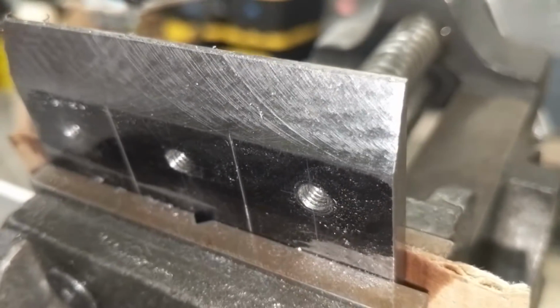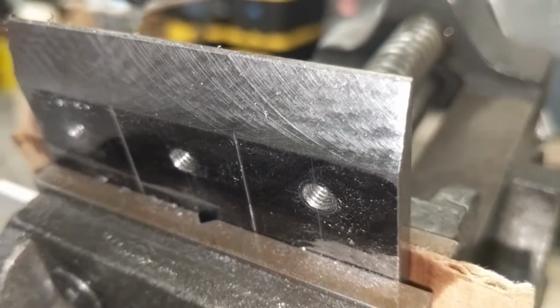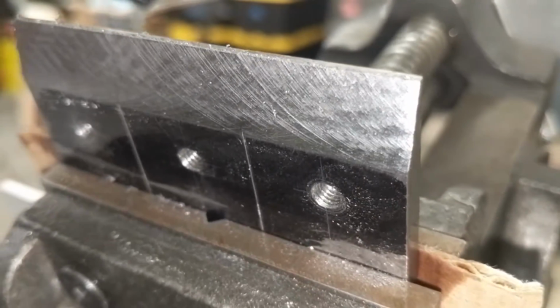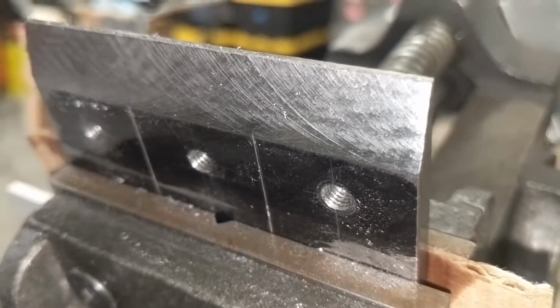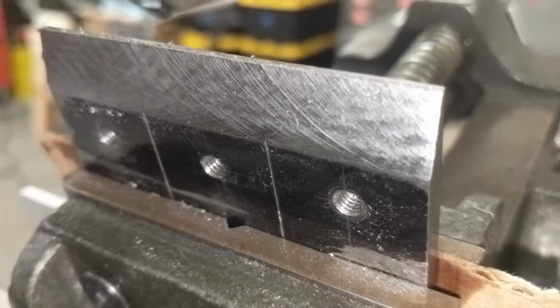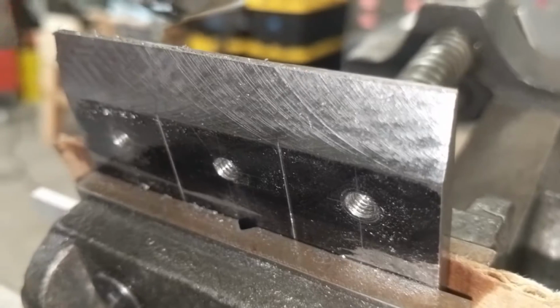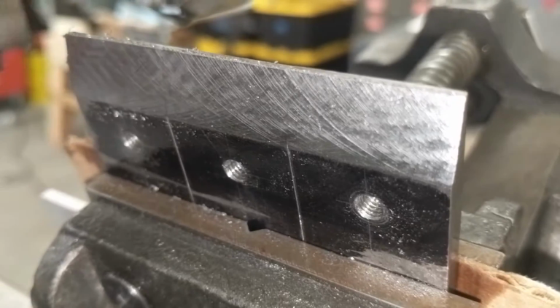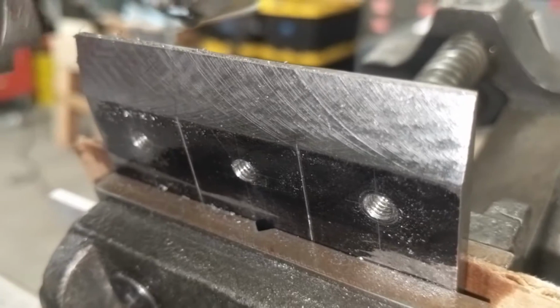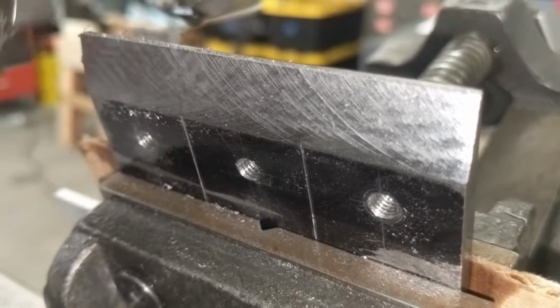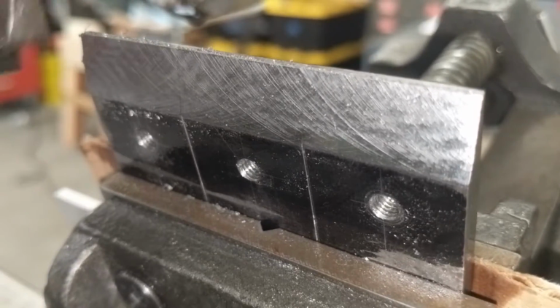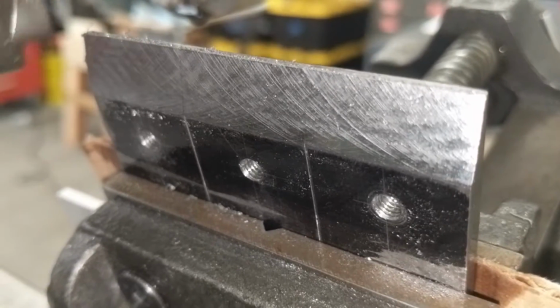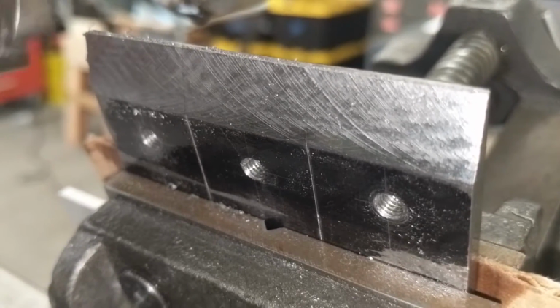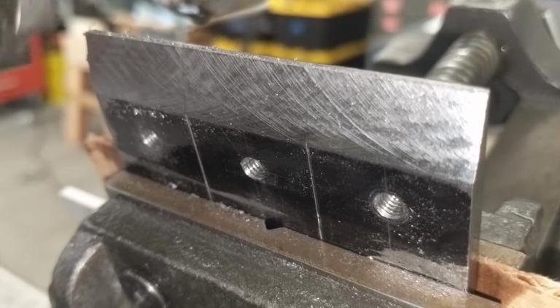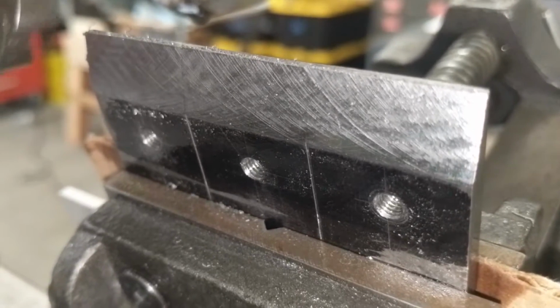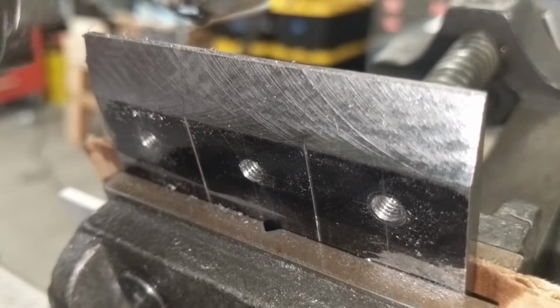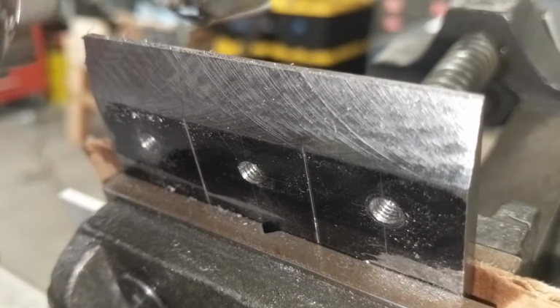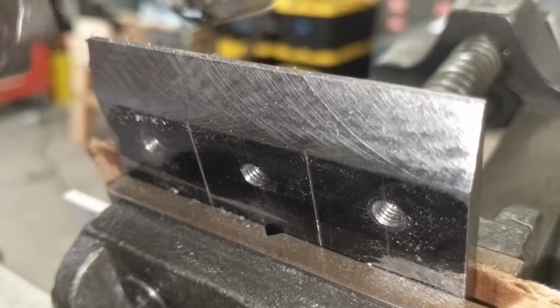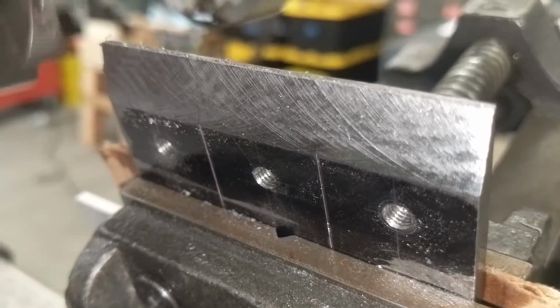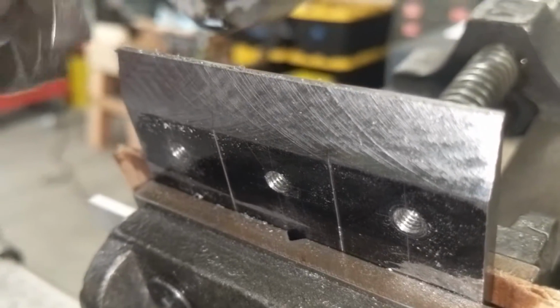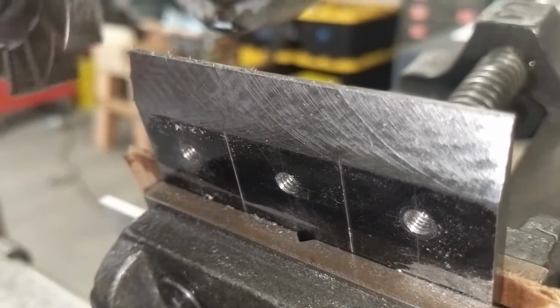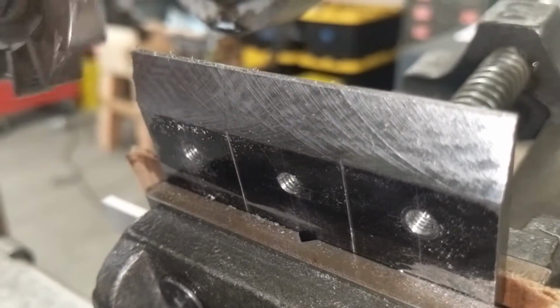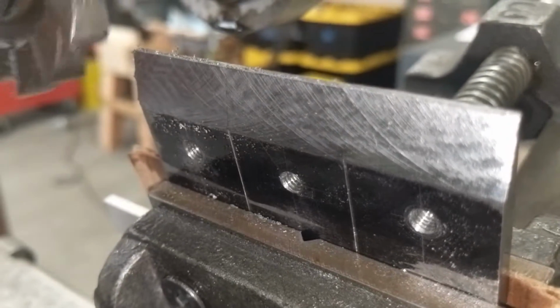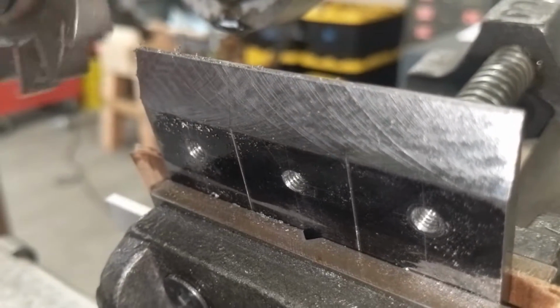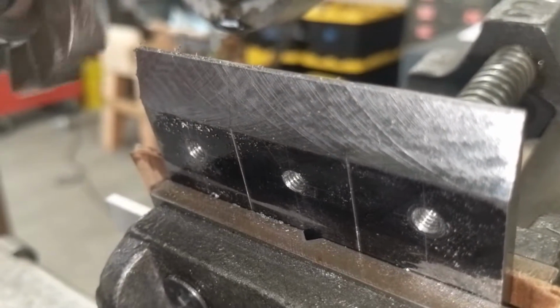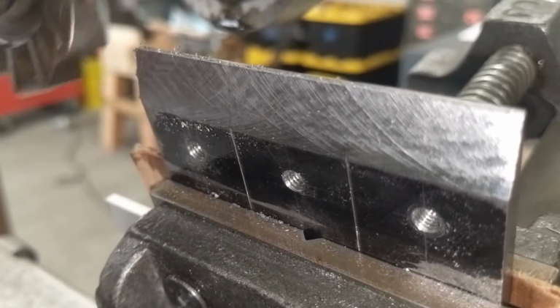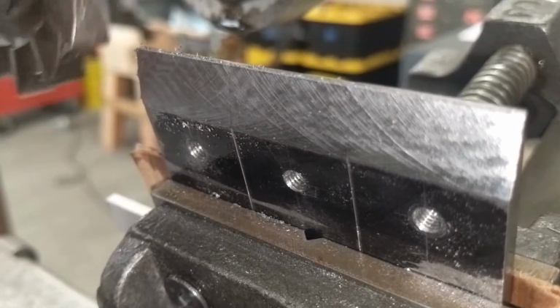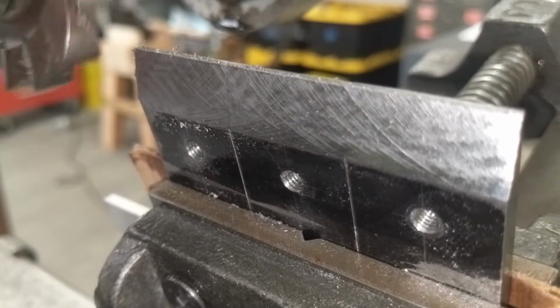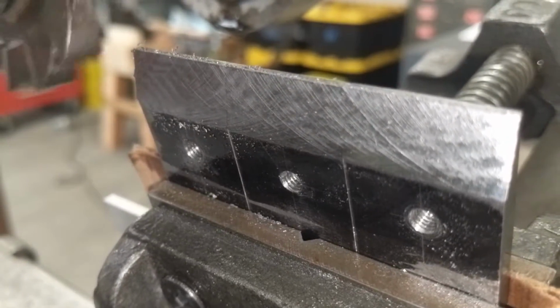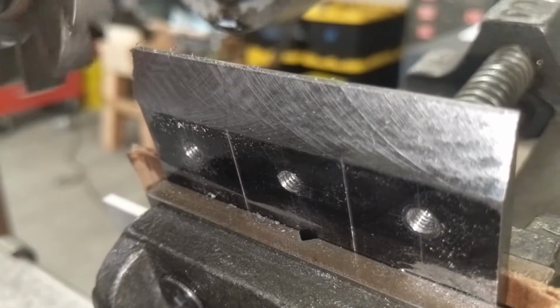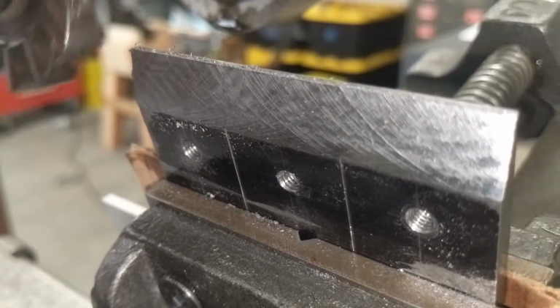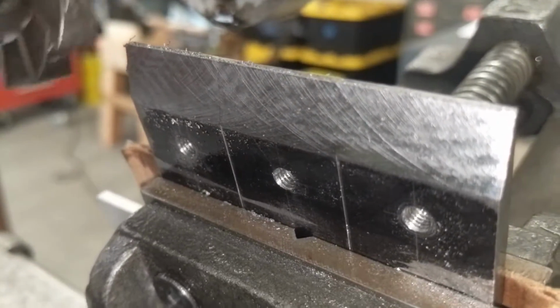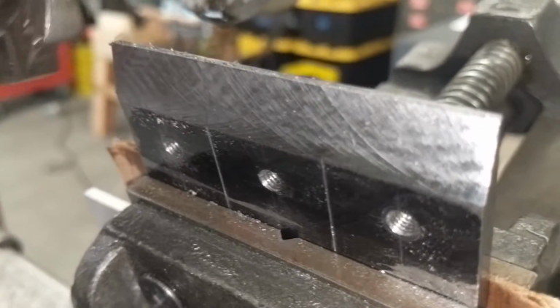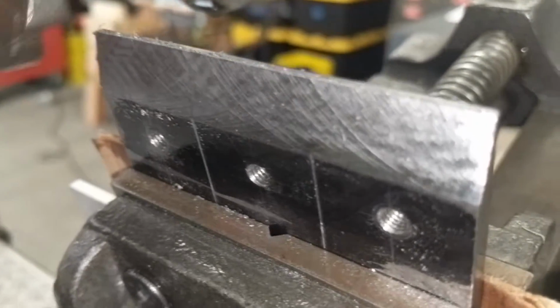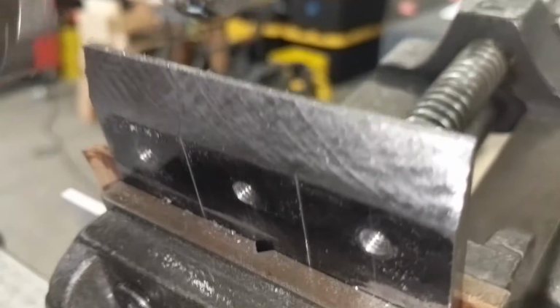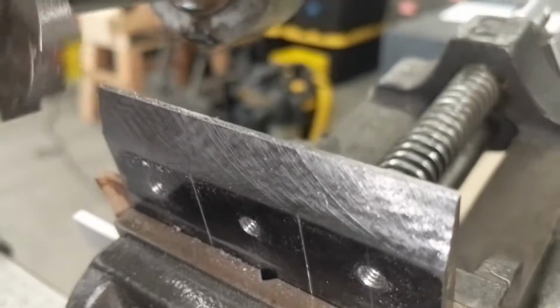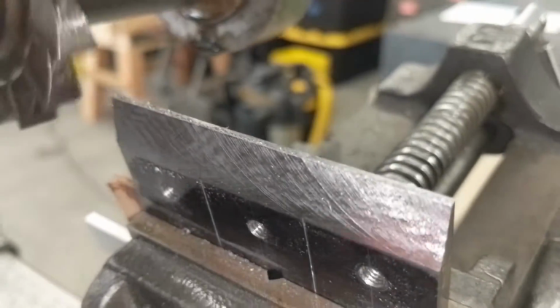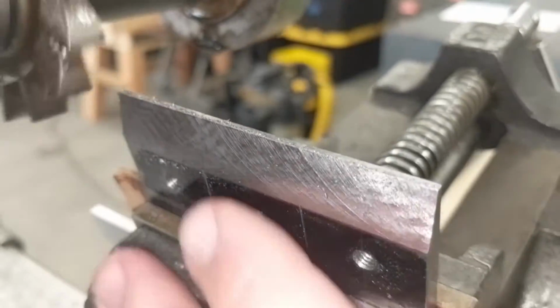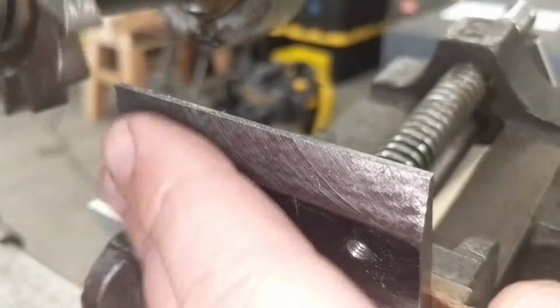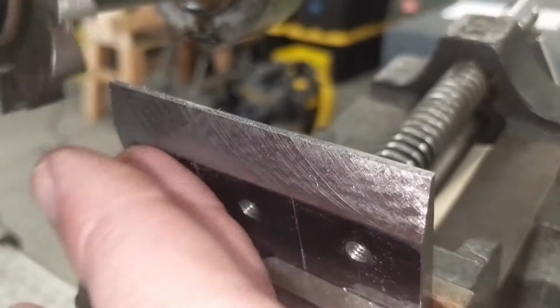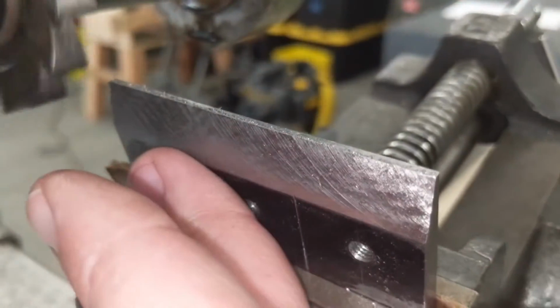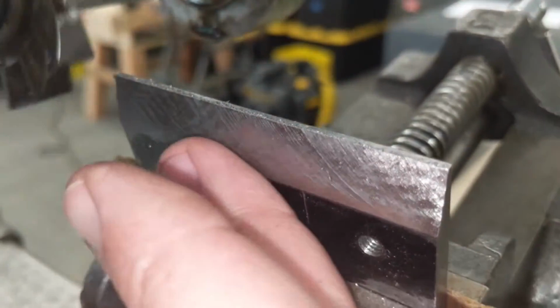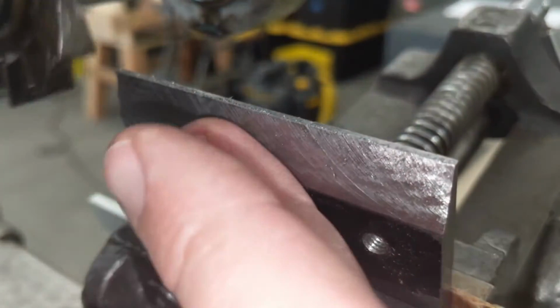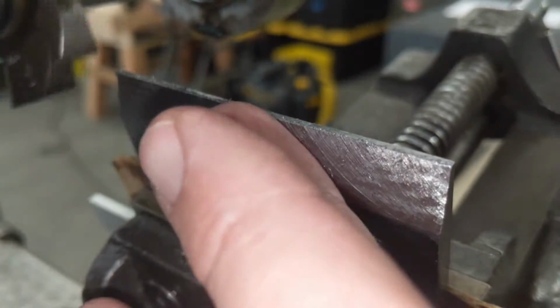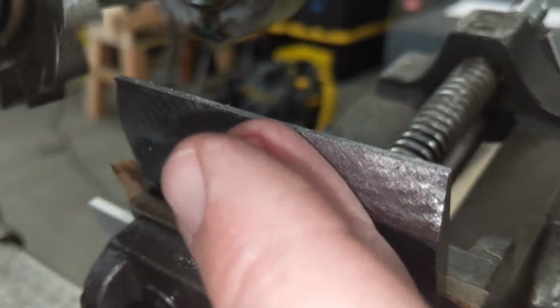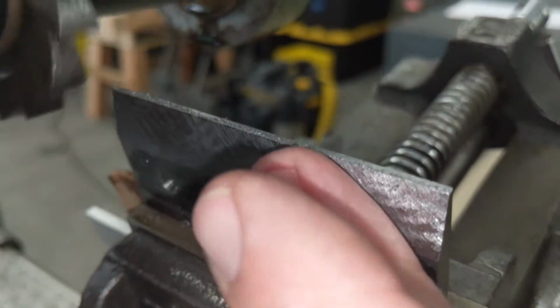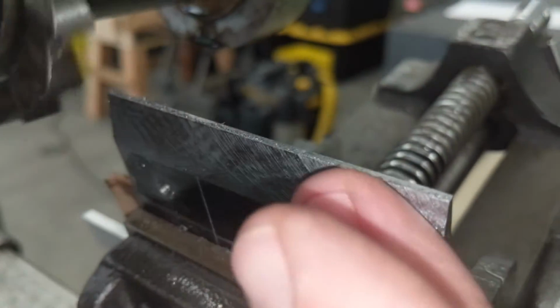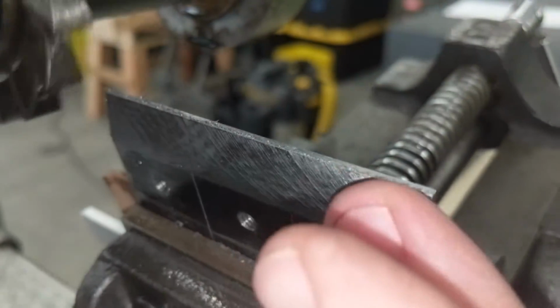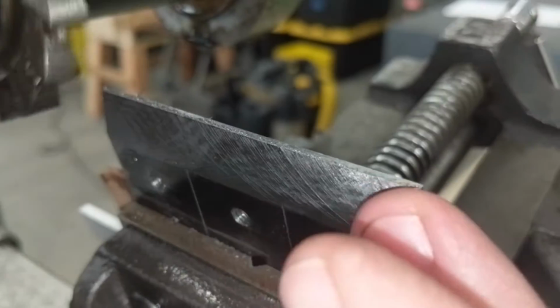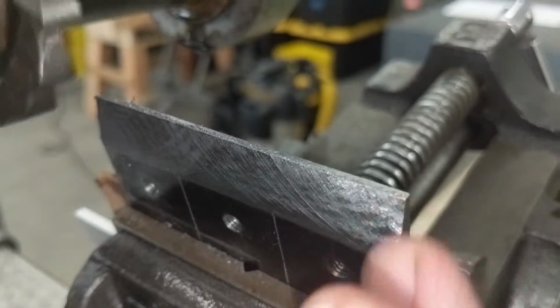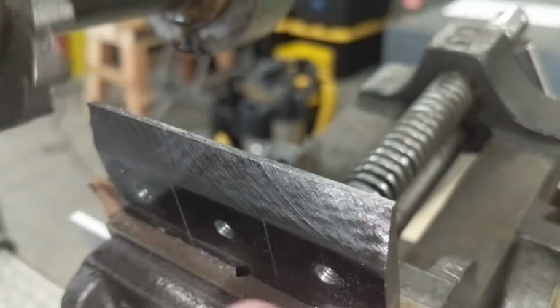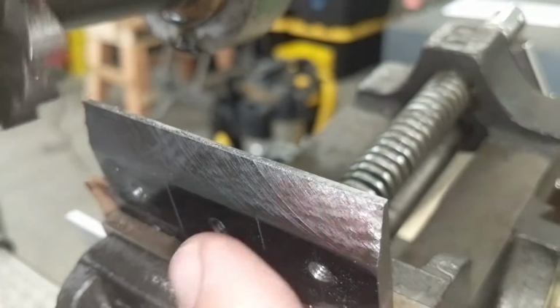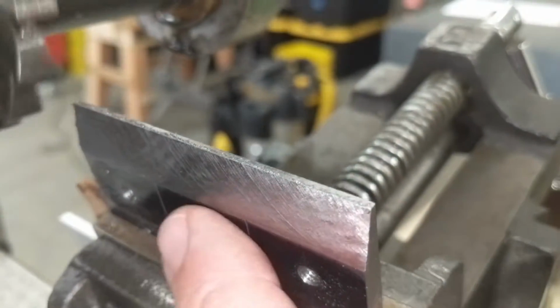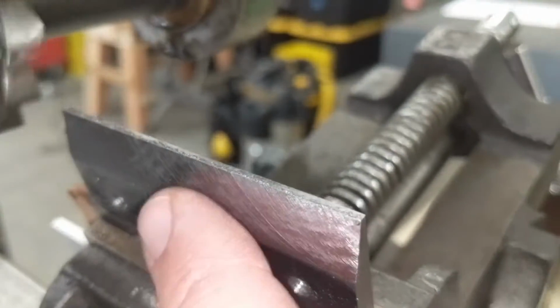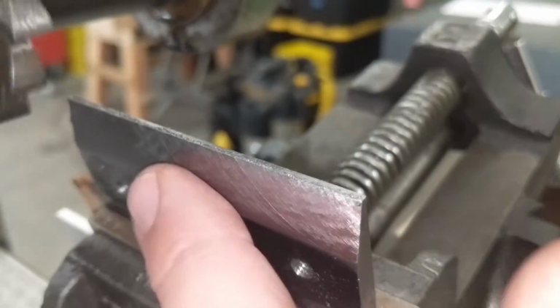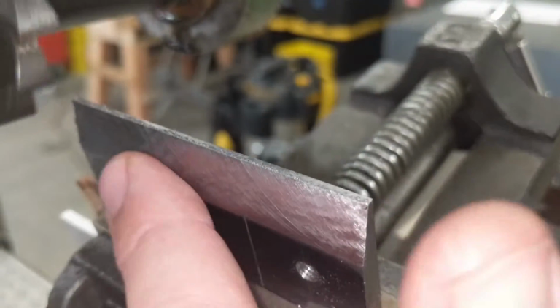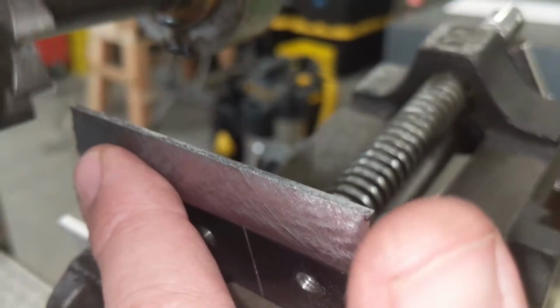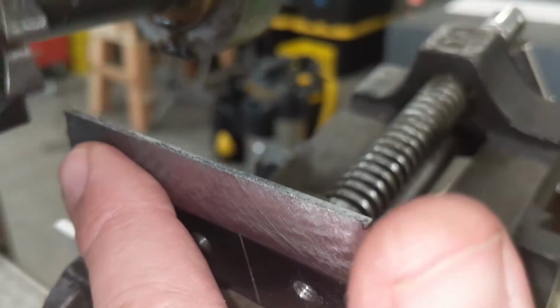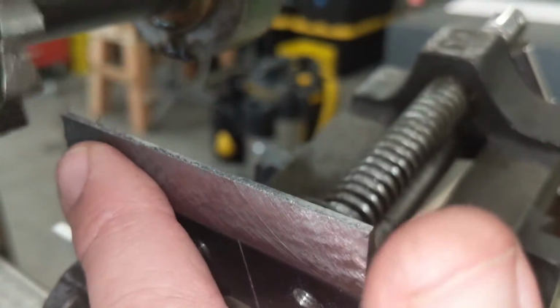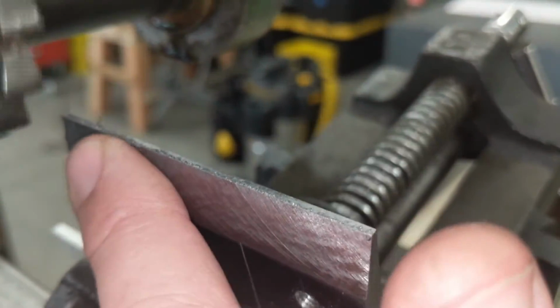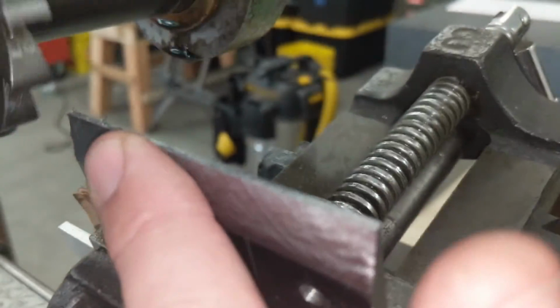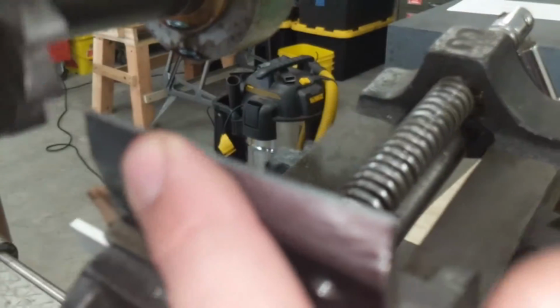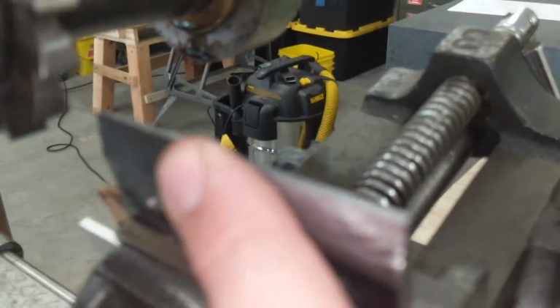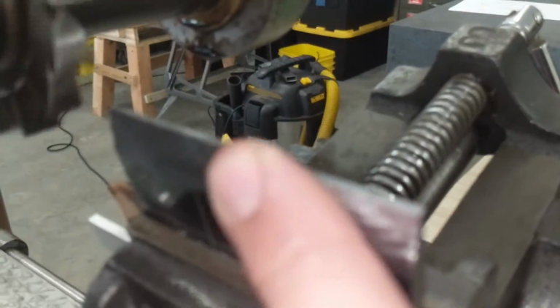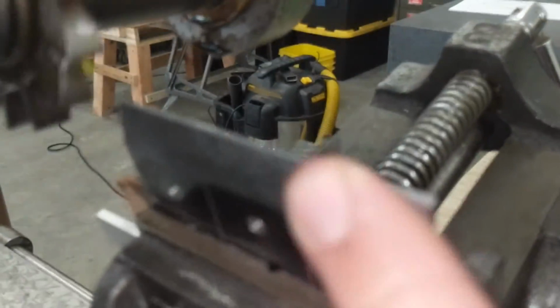This is the last roughing pass completed for these parts. The surface is just a little bit rough — we'll clean it up on the final pass.